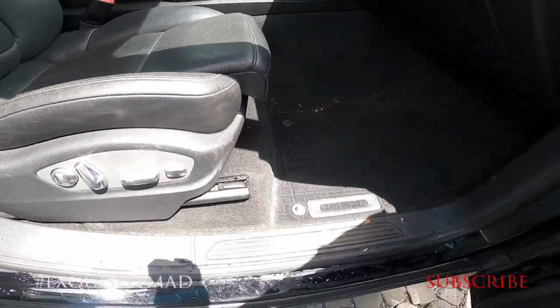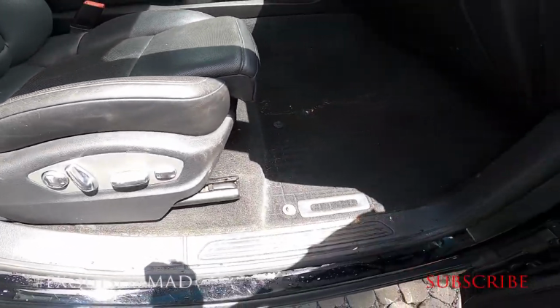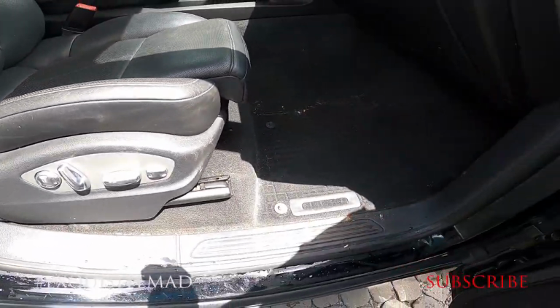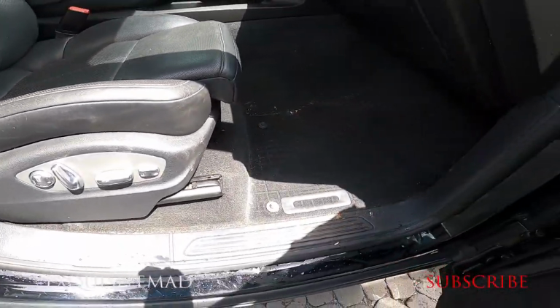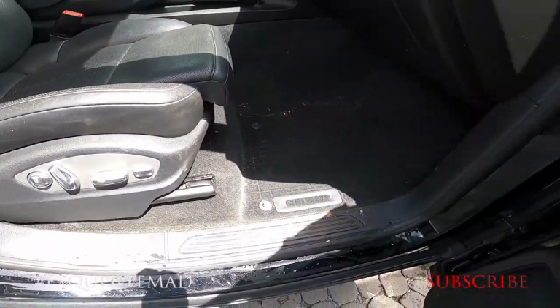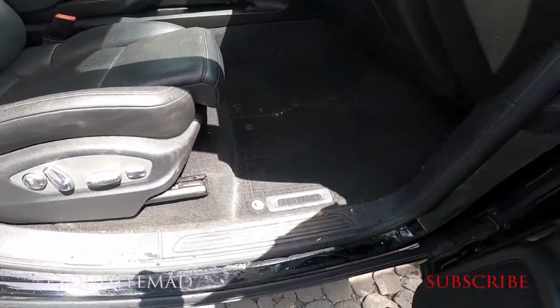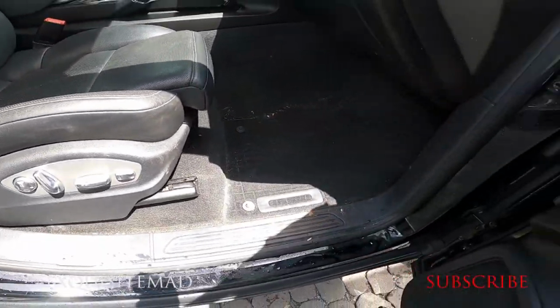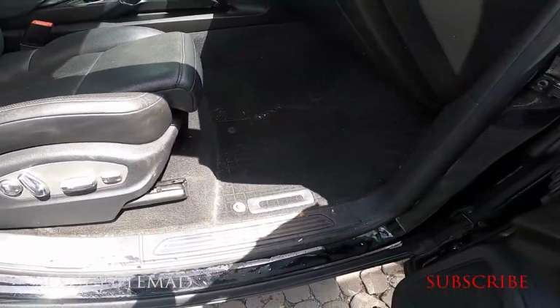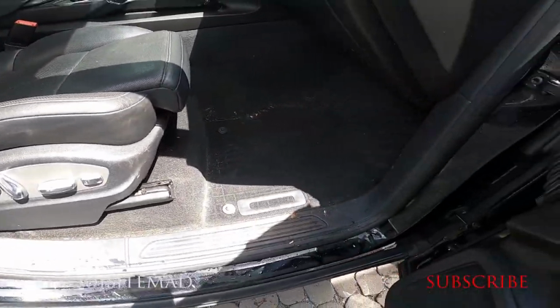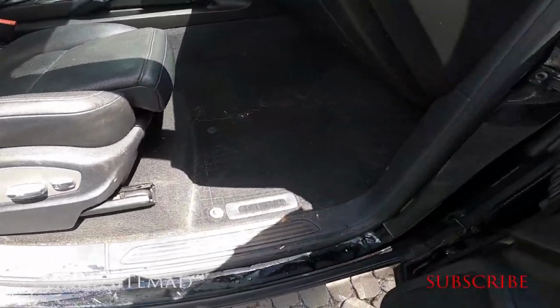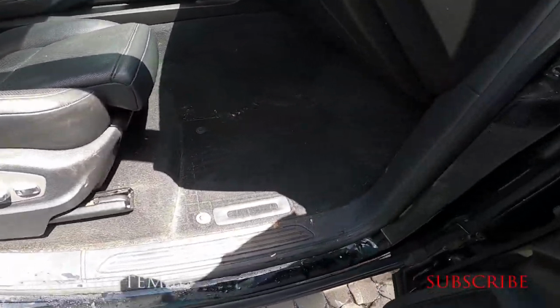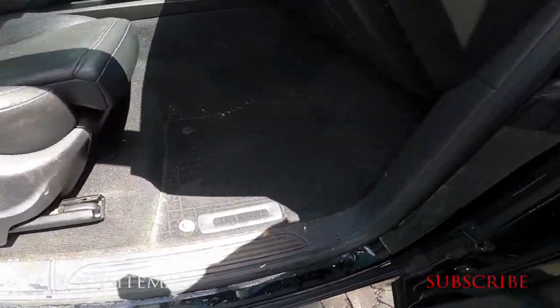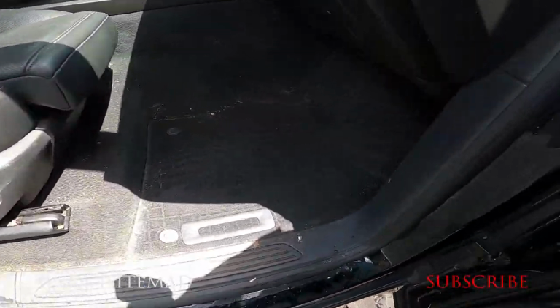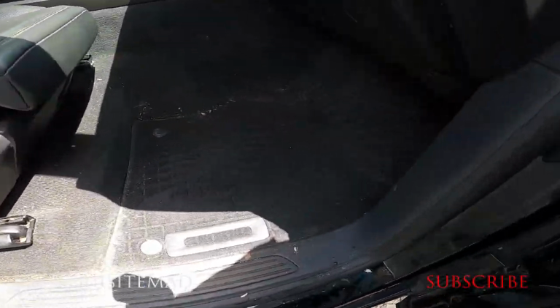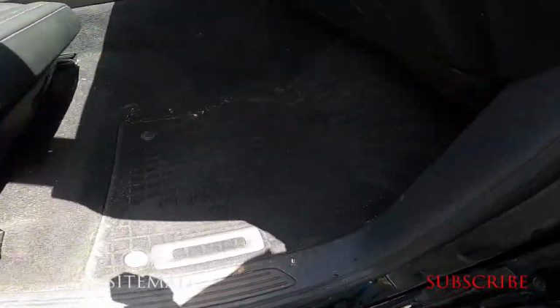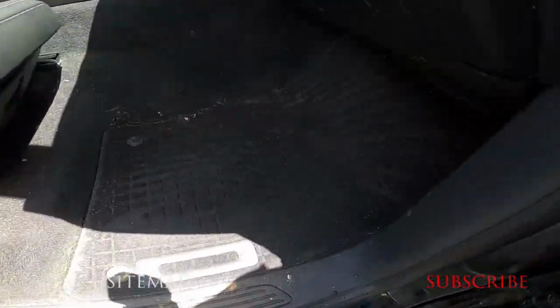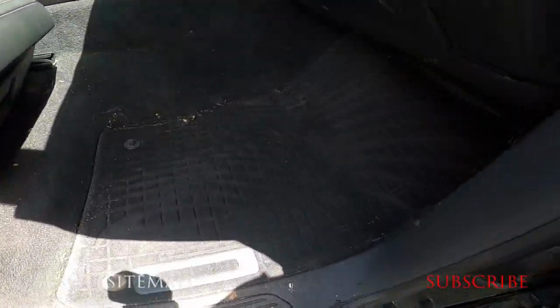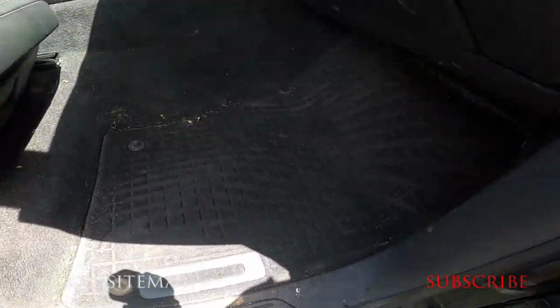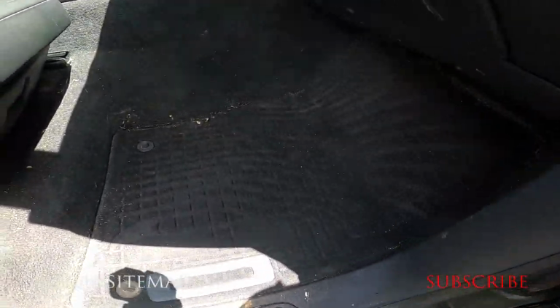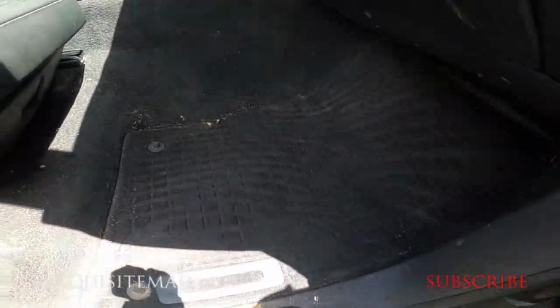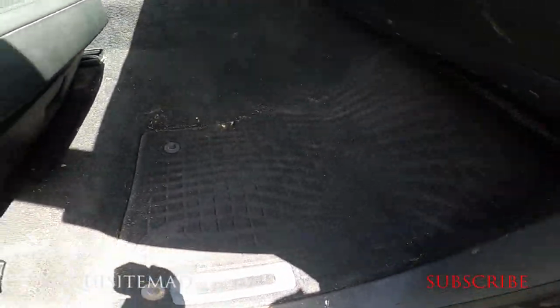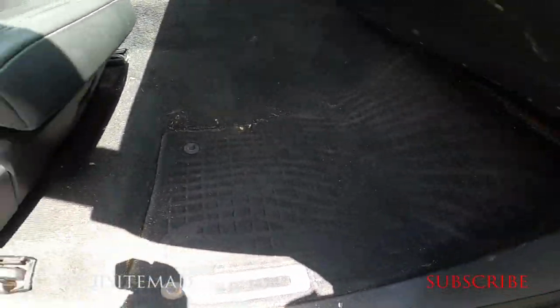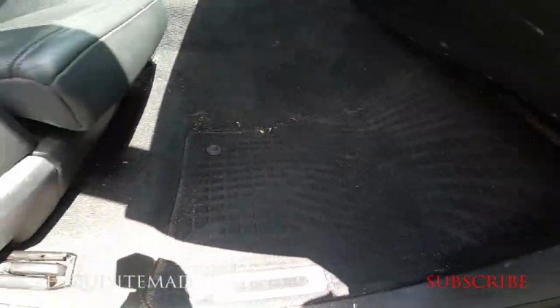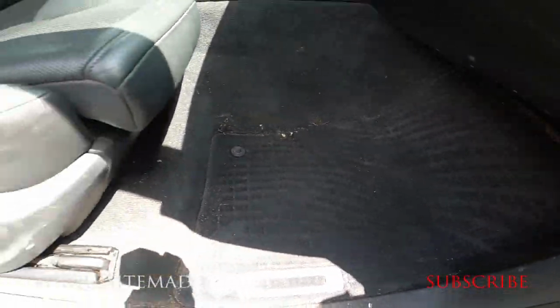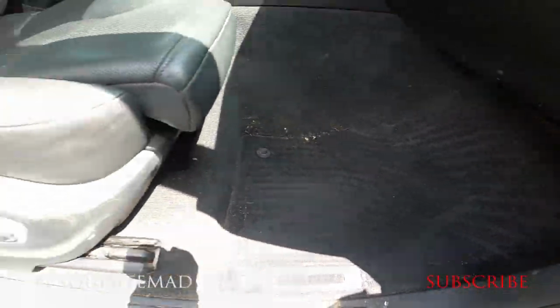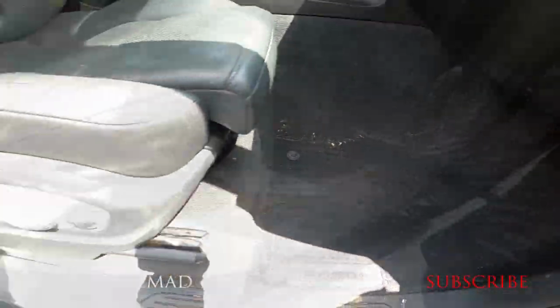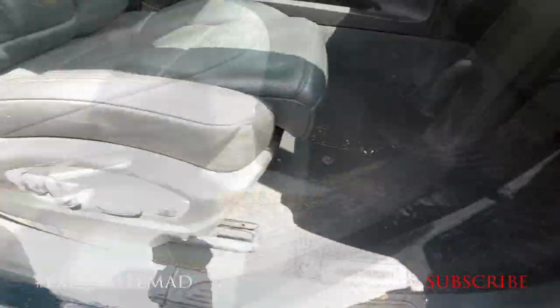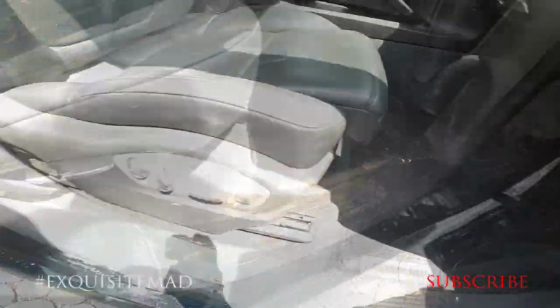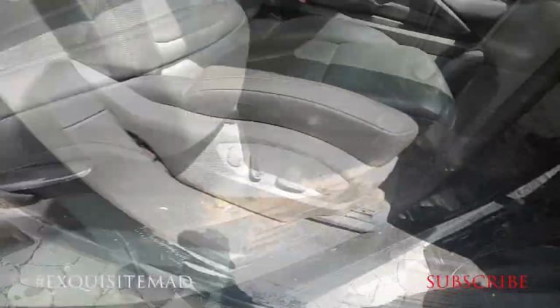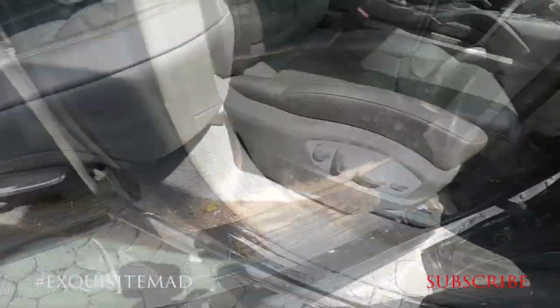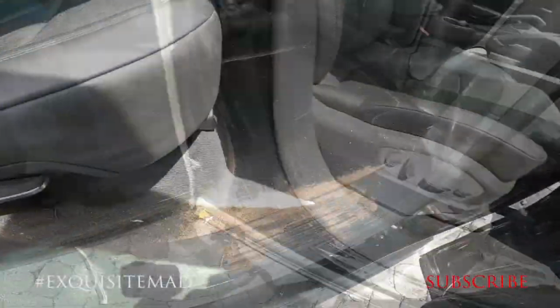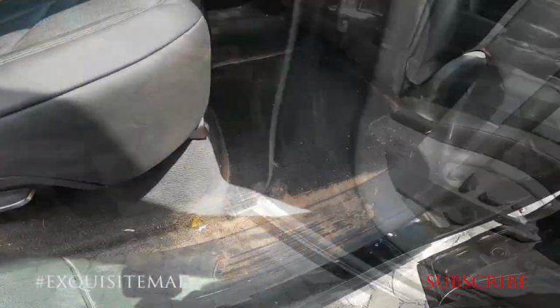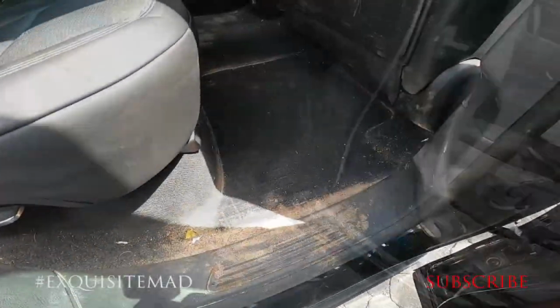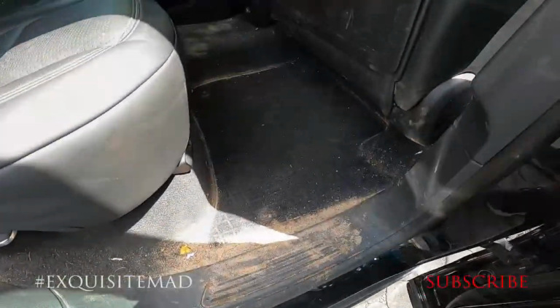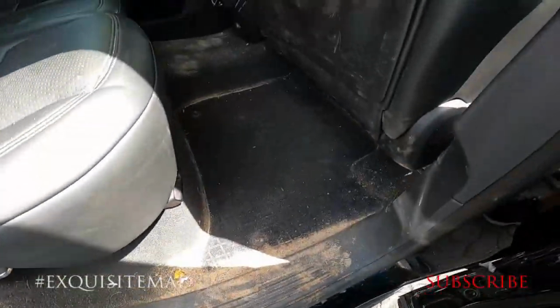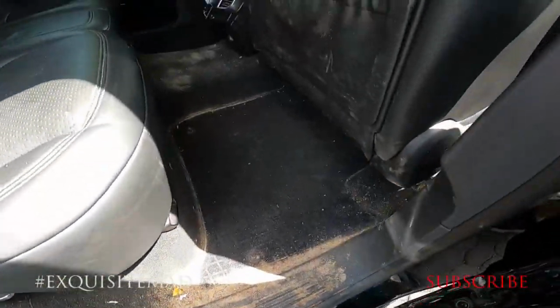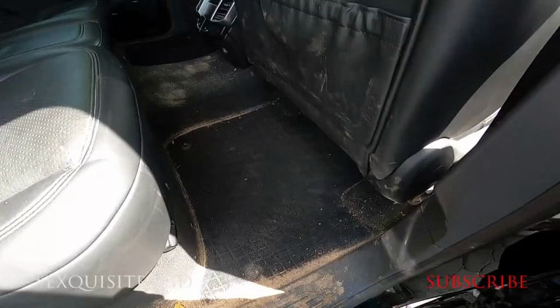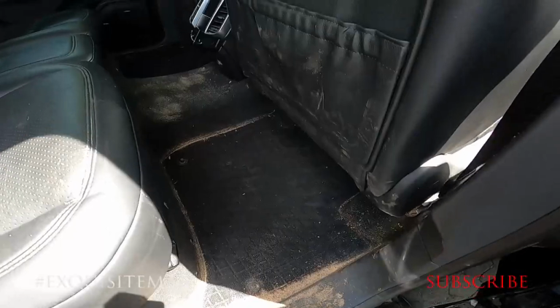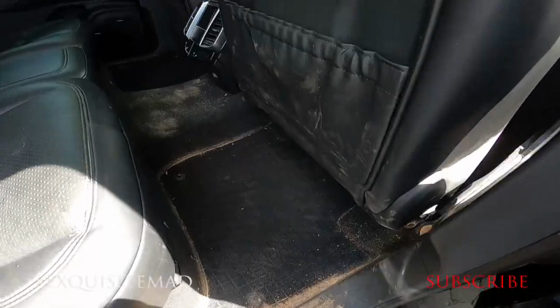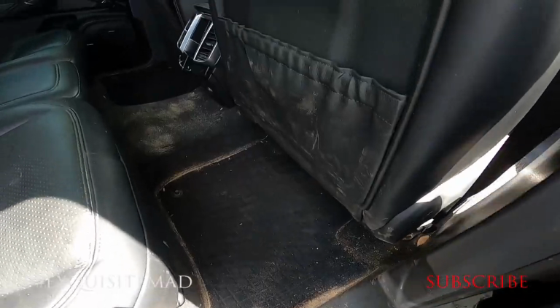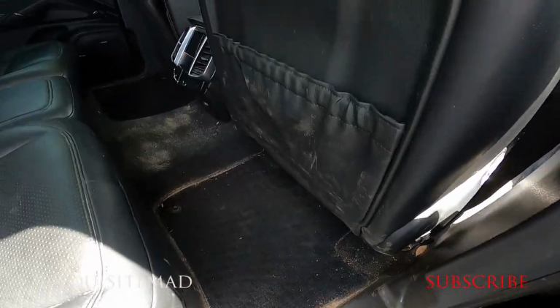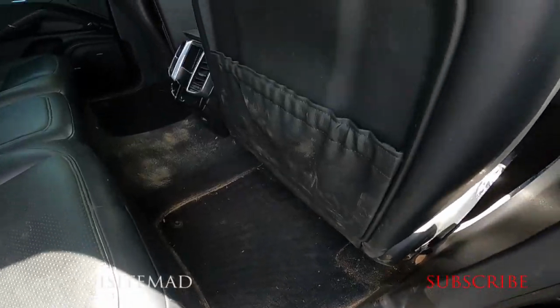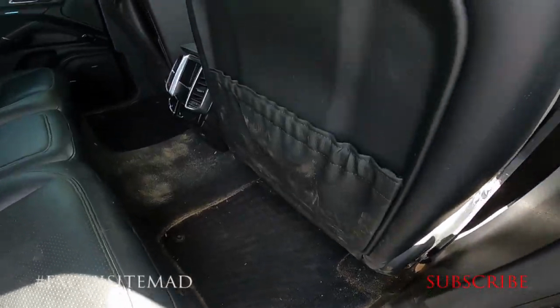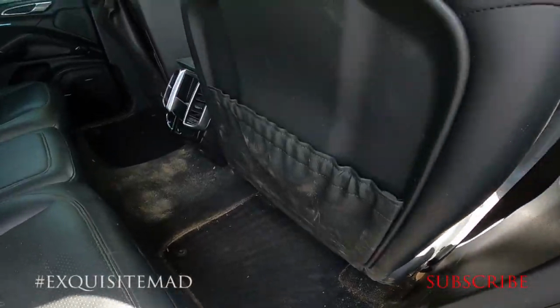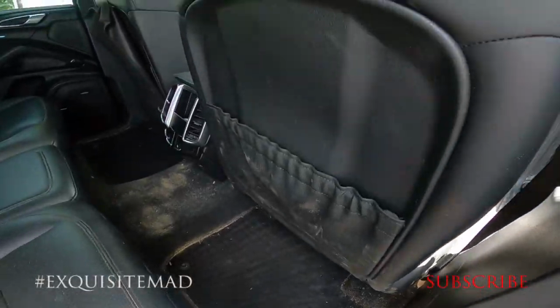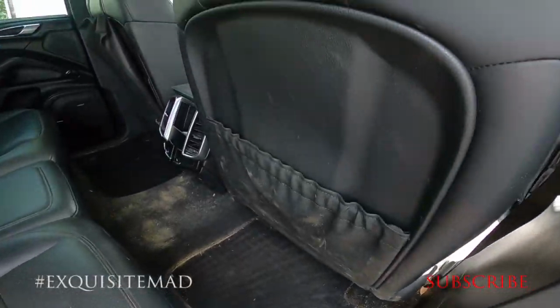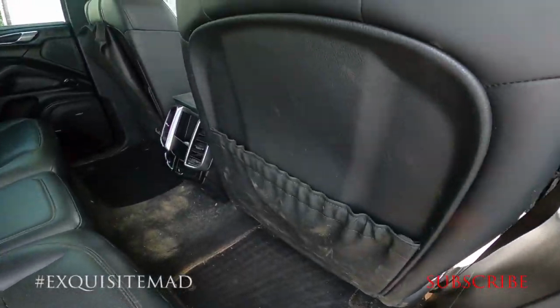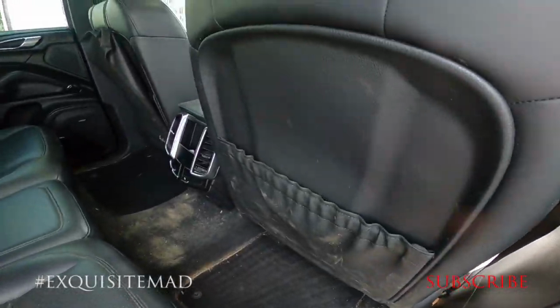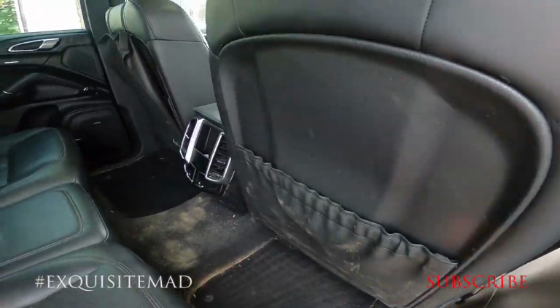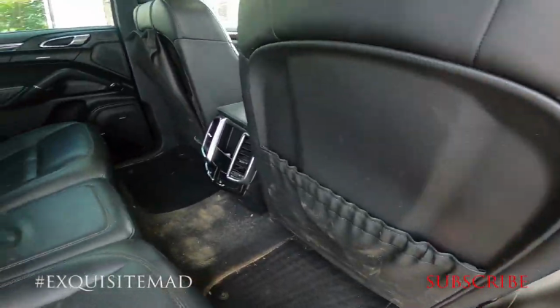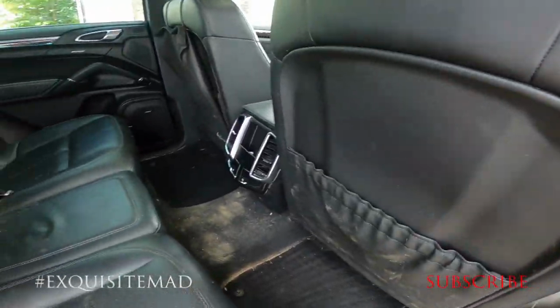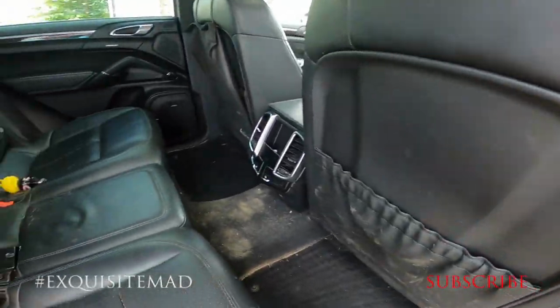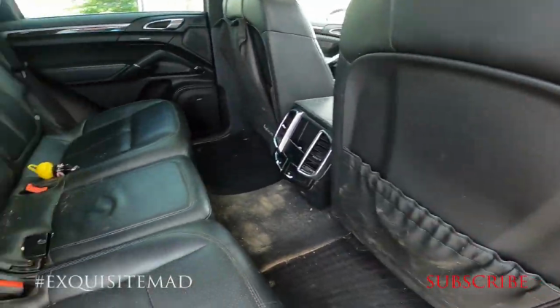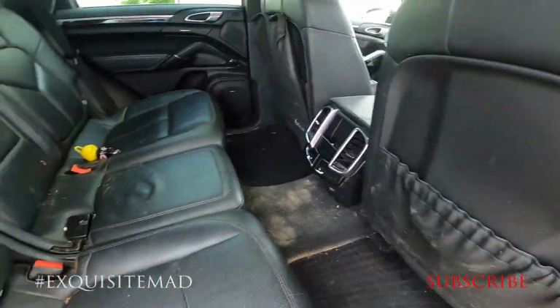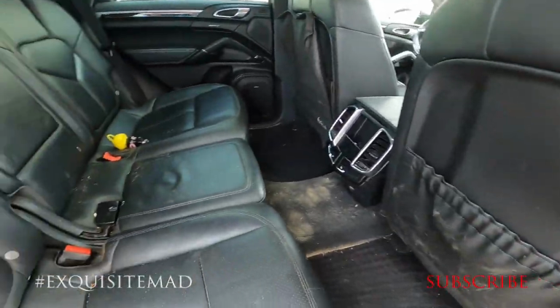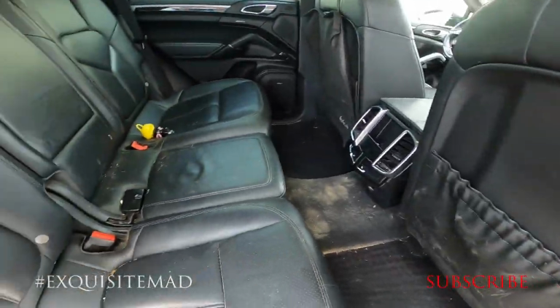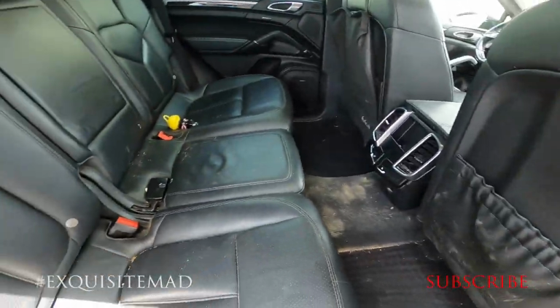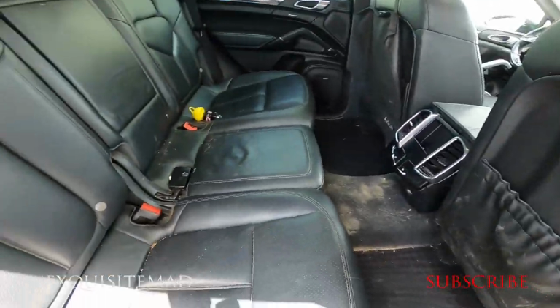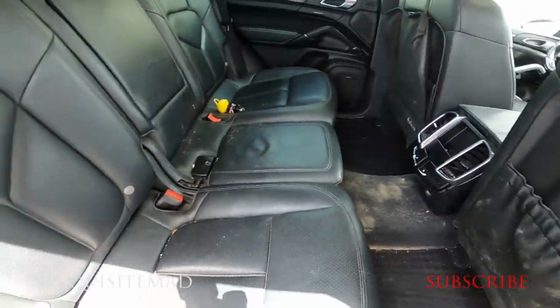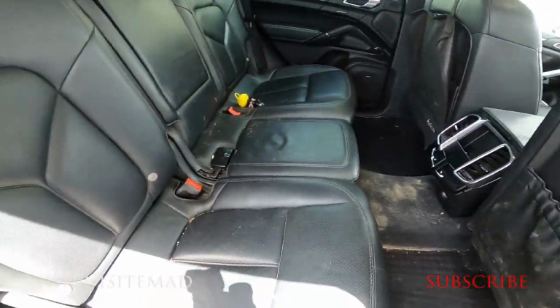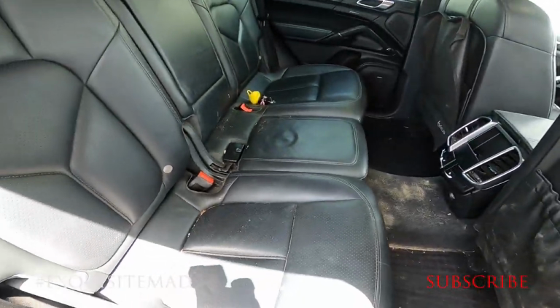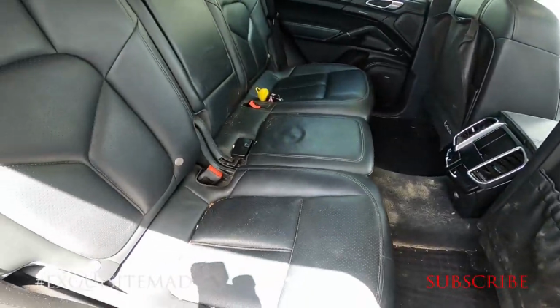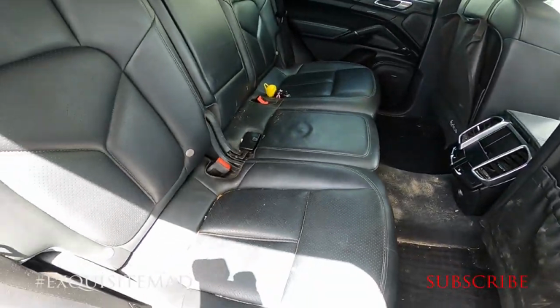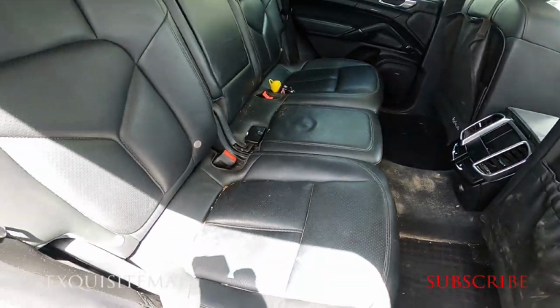And also an interior detail, featuring proper leather cleaning and conditioning.